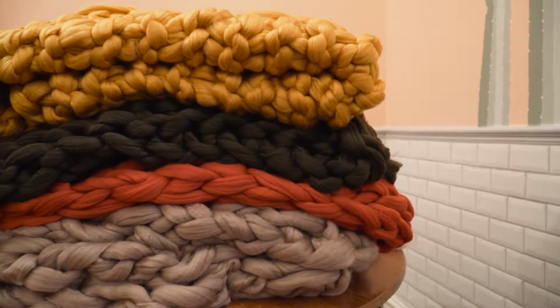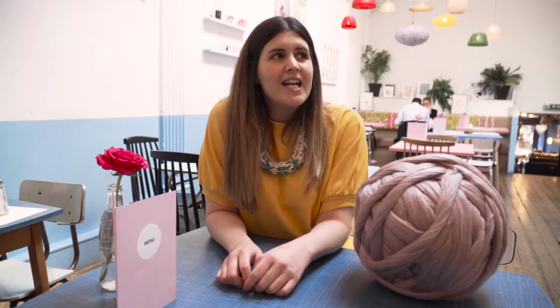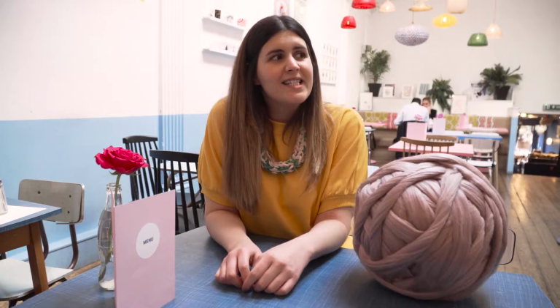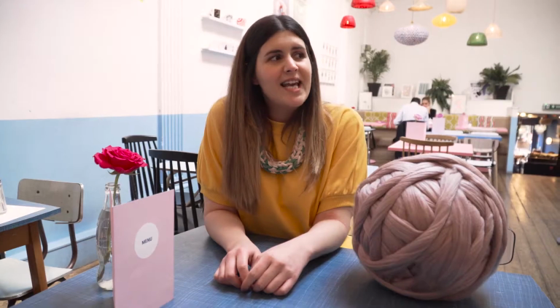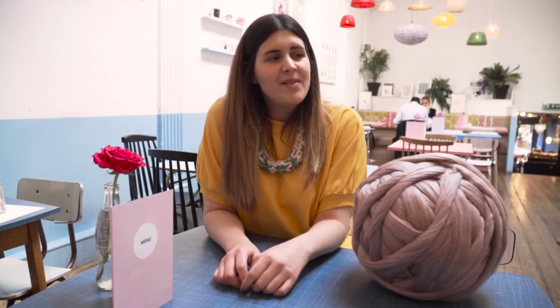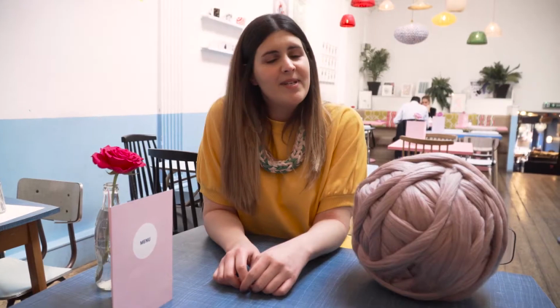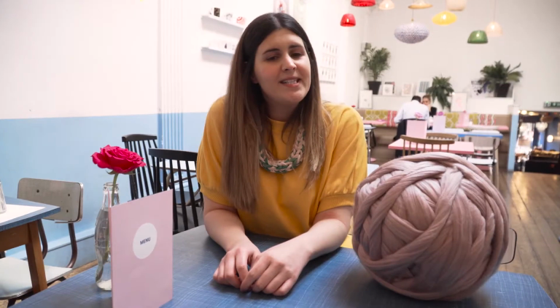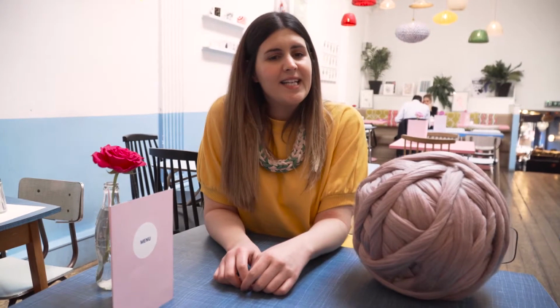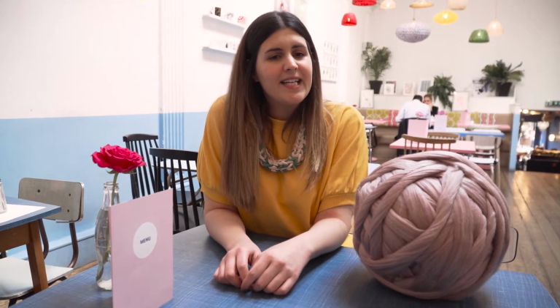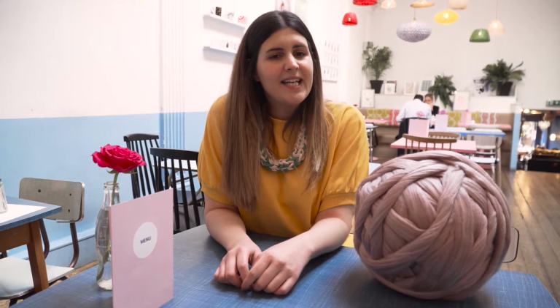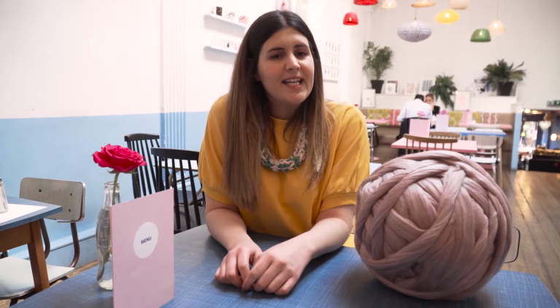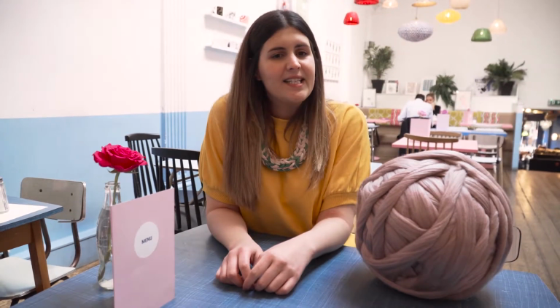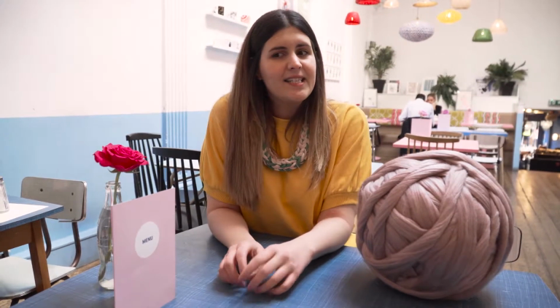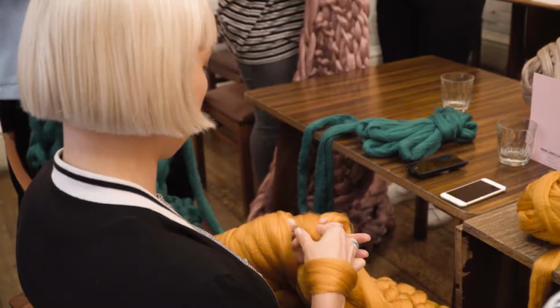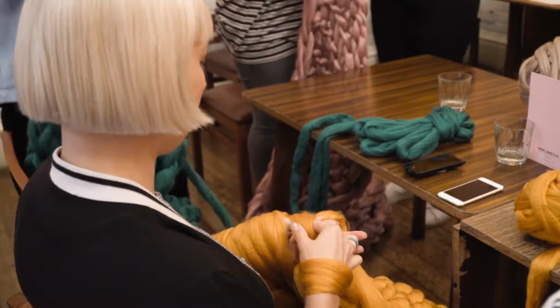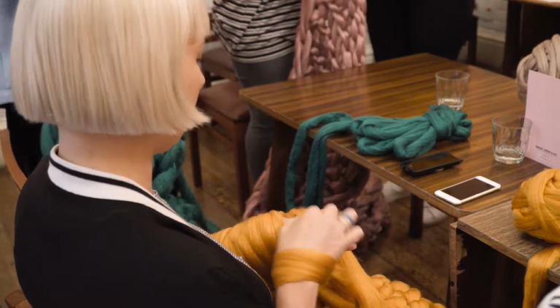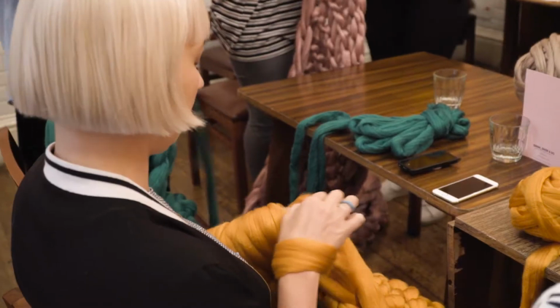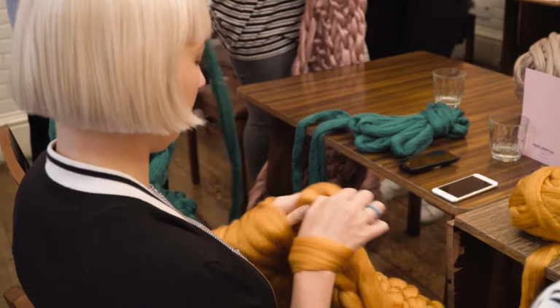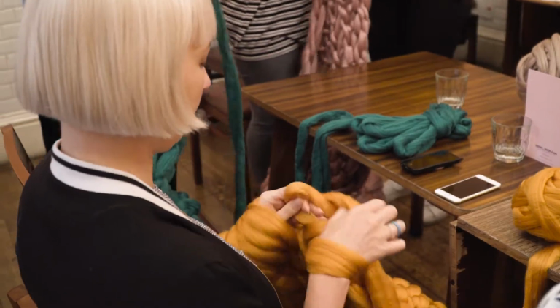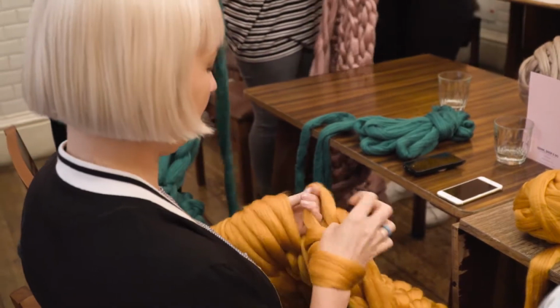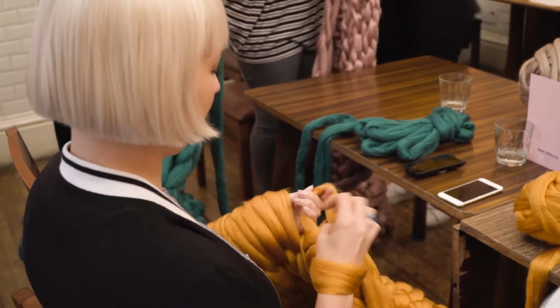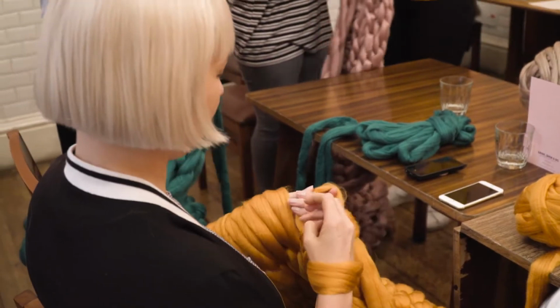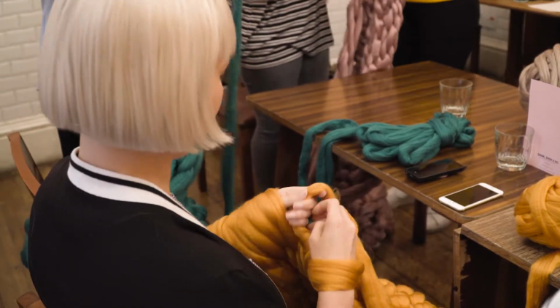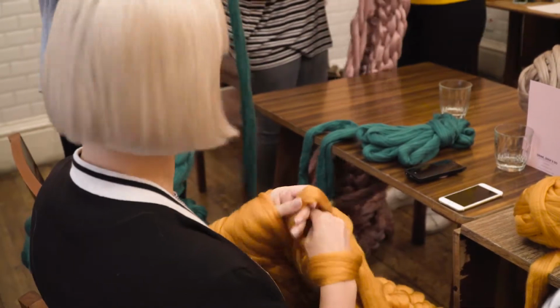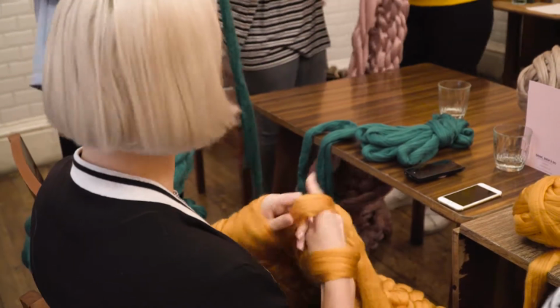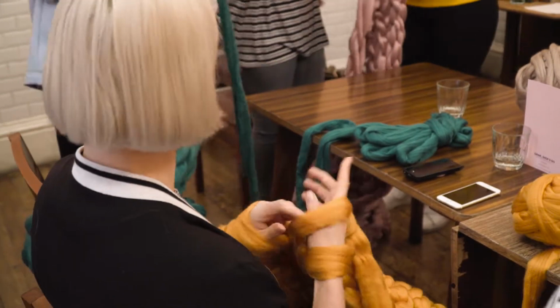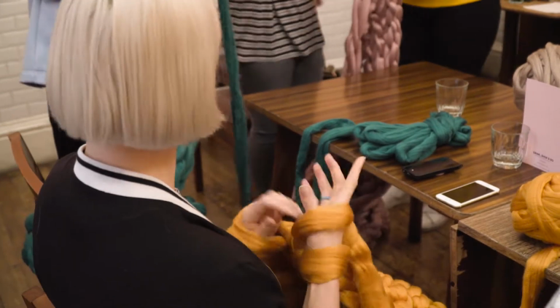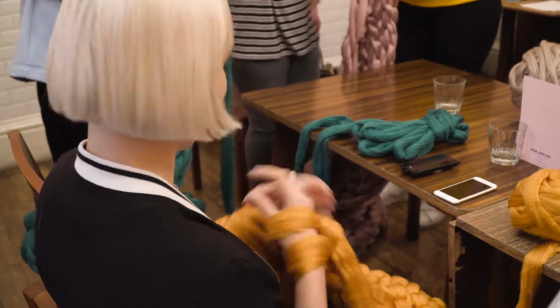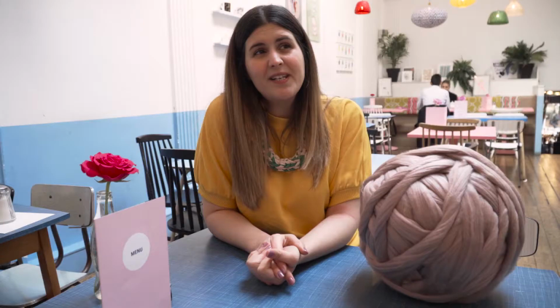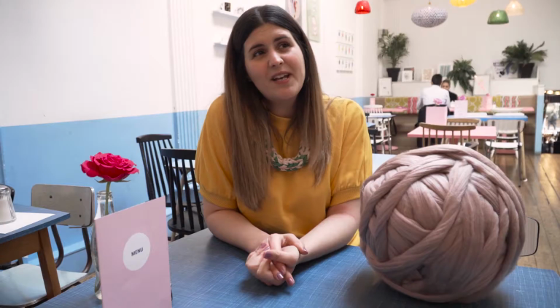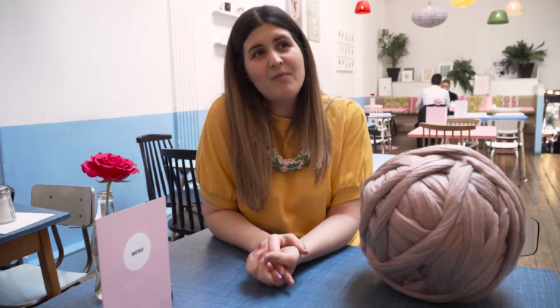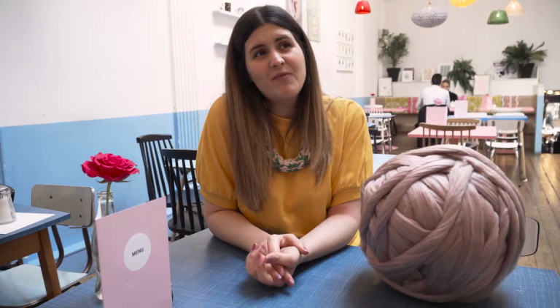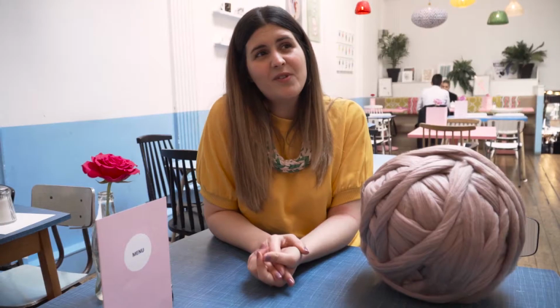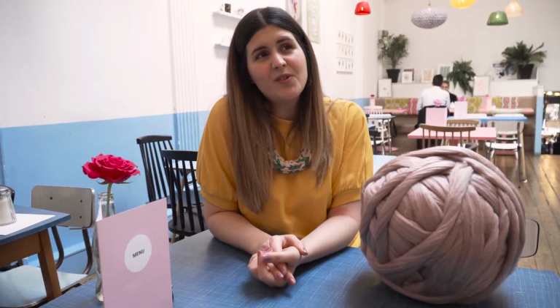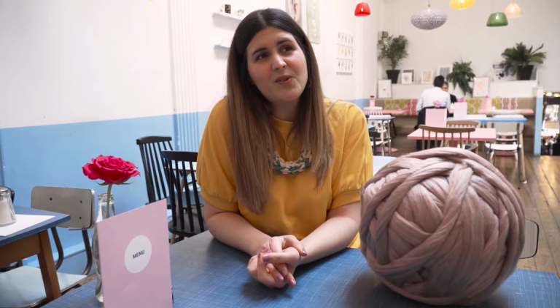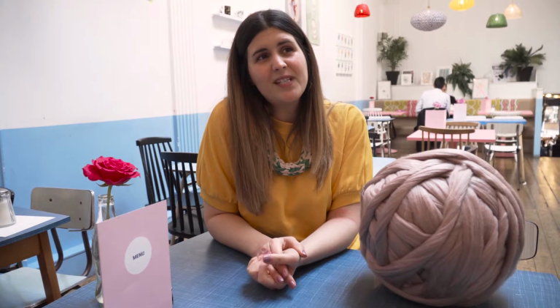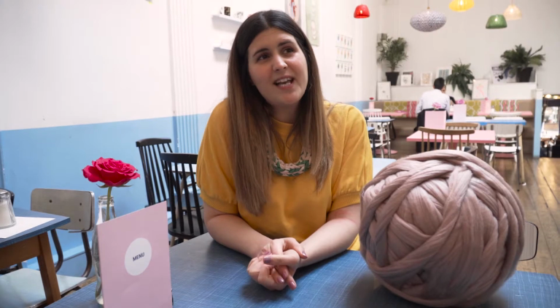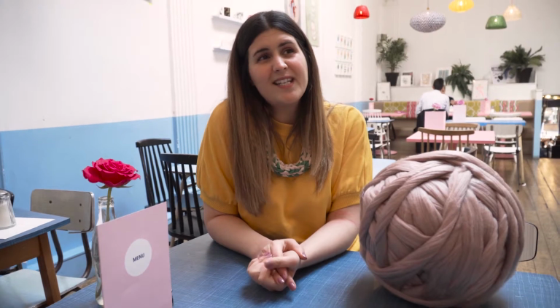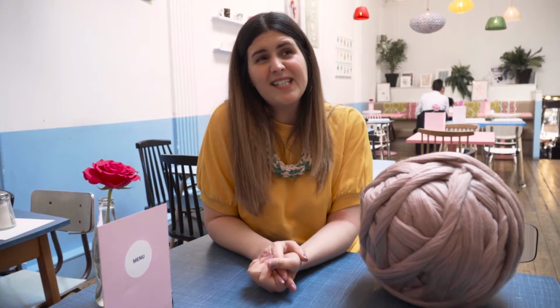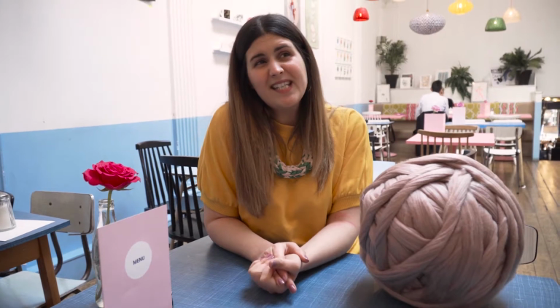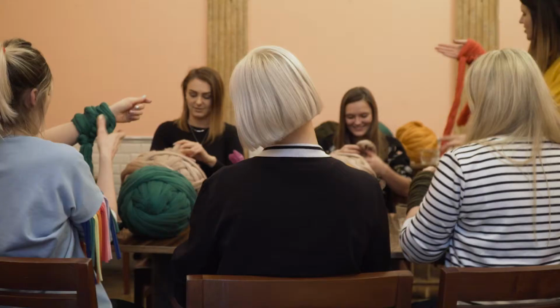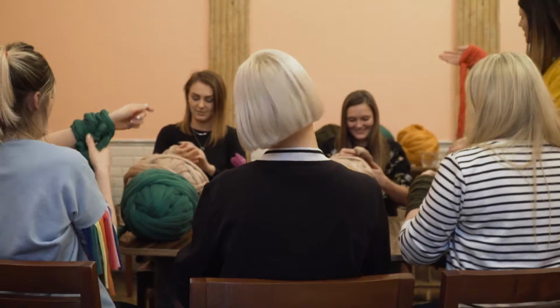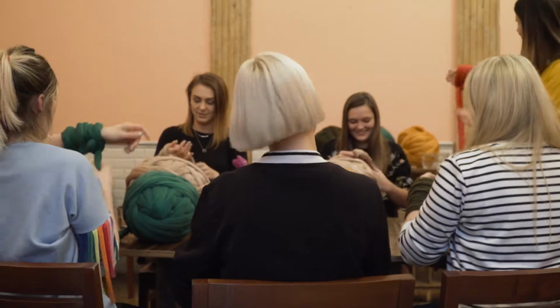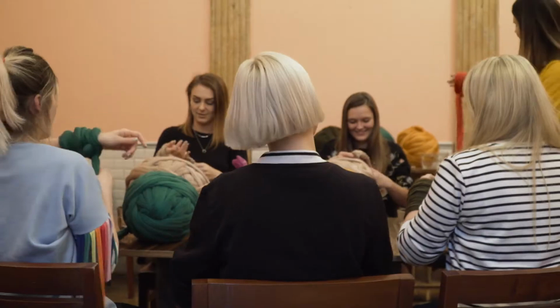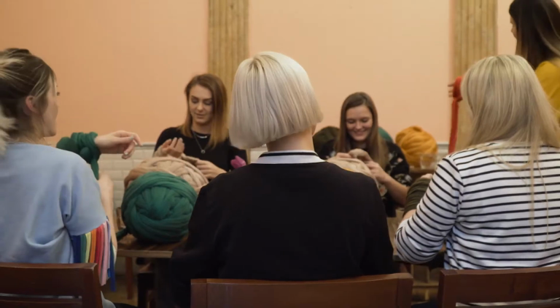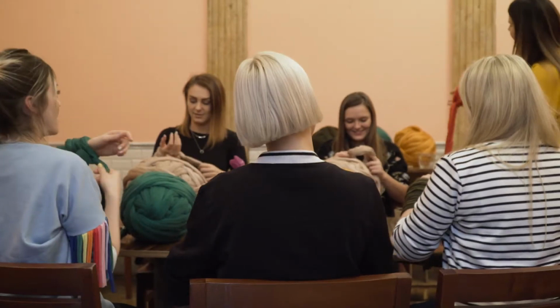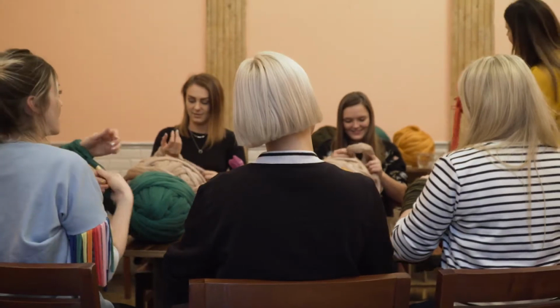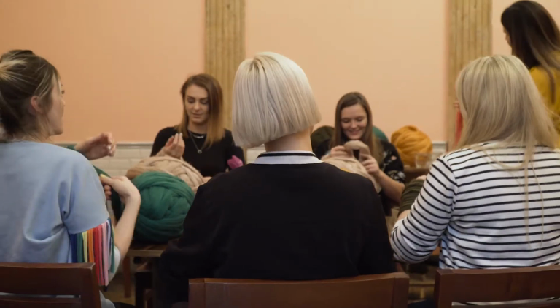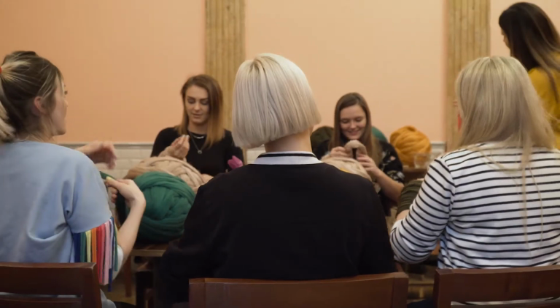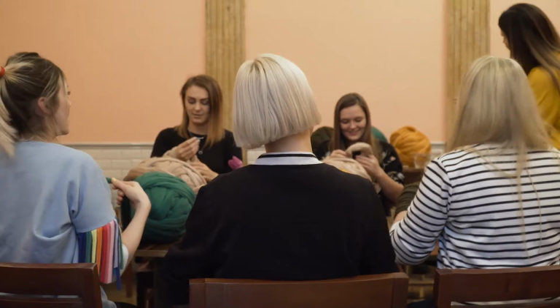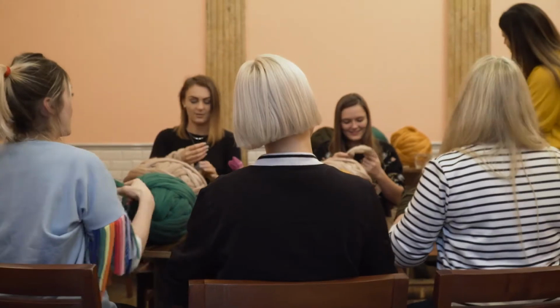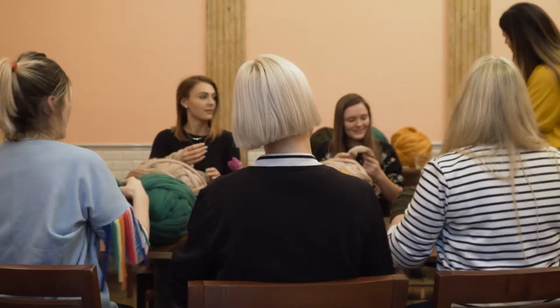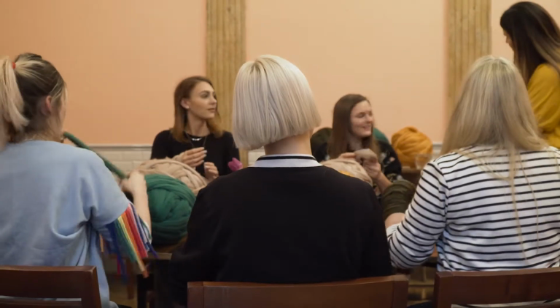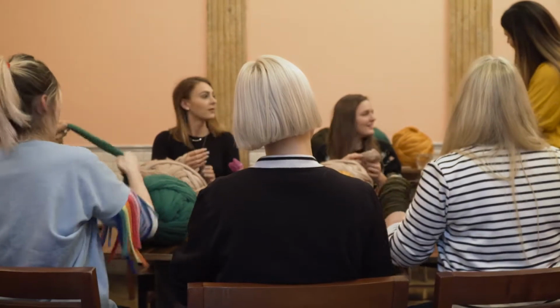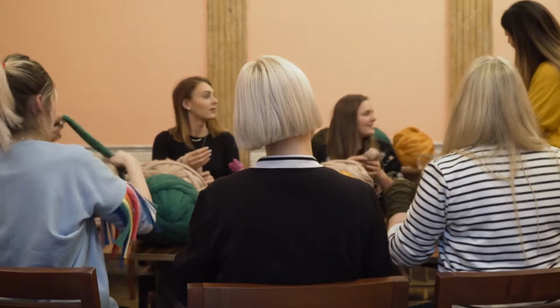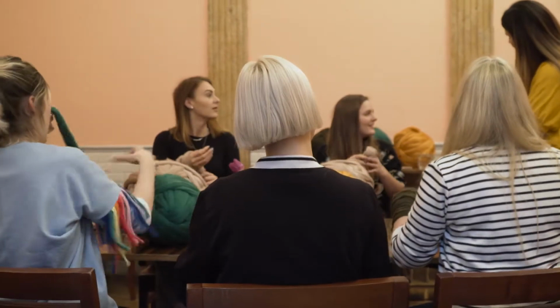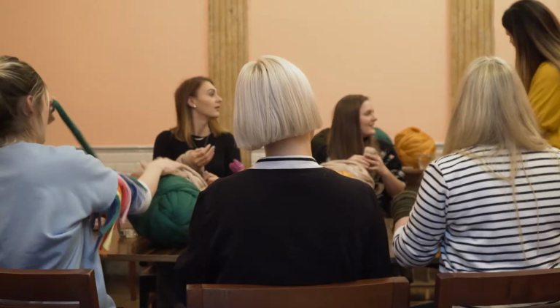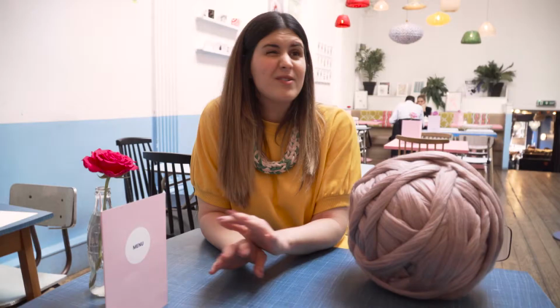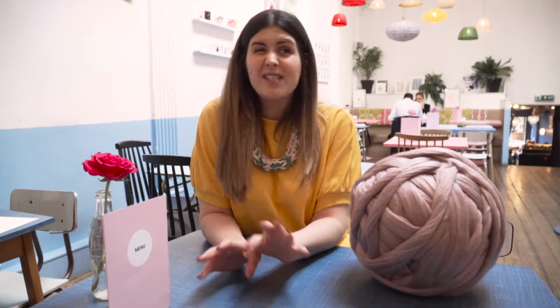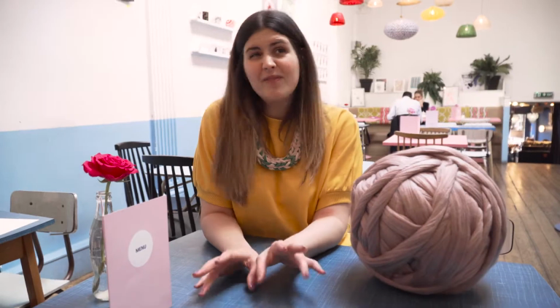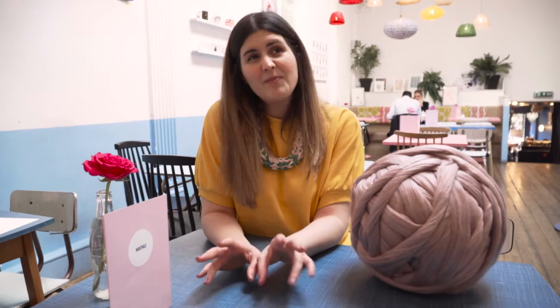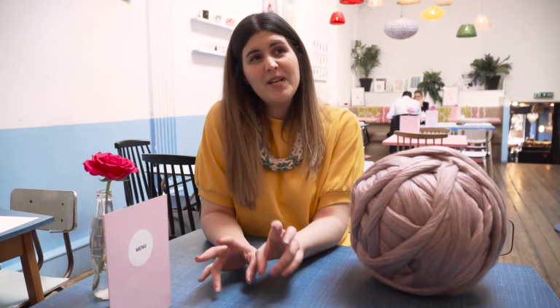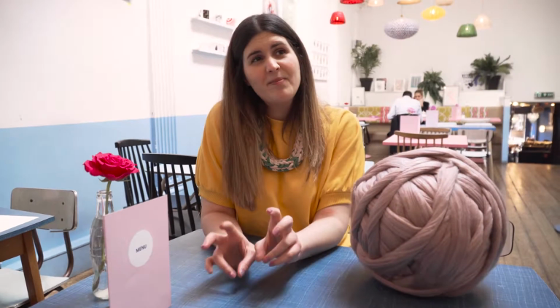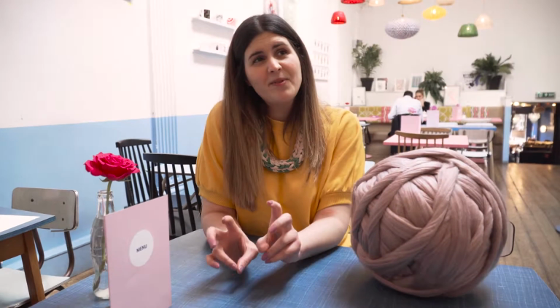The best thing is it's really mindful, and you don't know who's going to come through the door to learn to knit. Especially when I do the workshops, it's really nice to meet lots of different people.